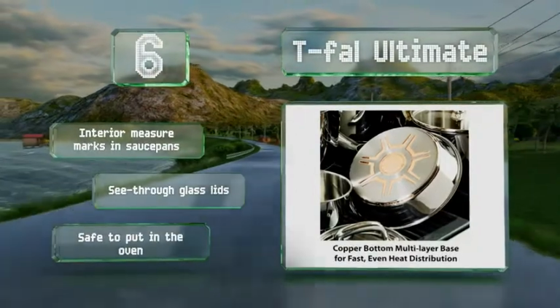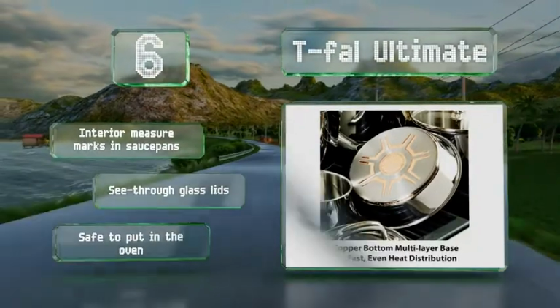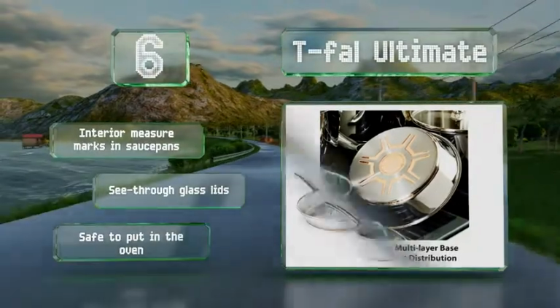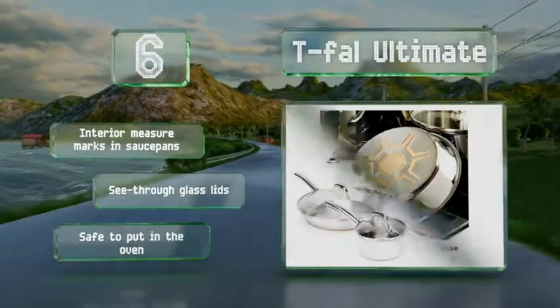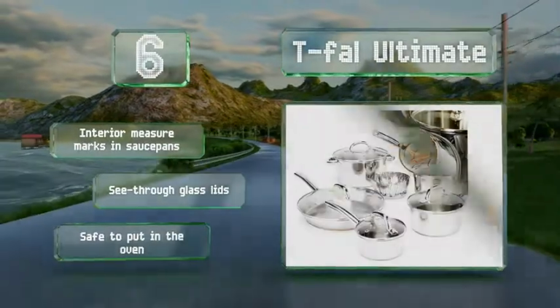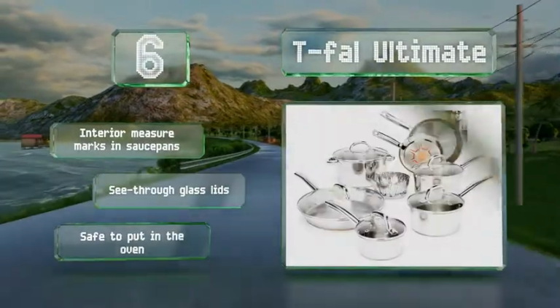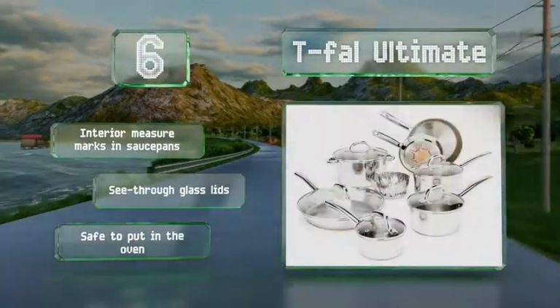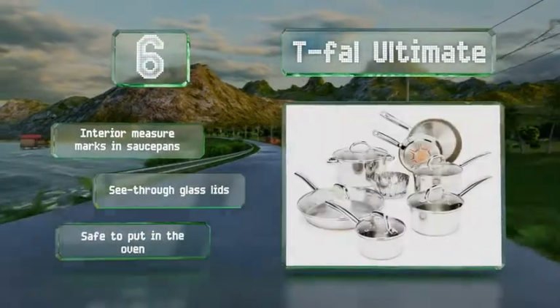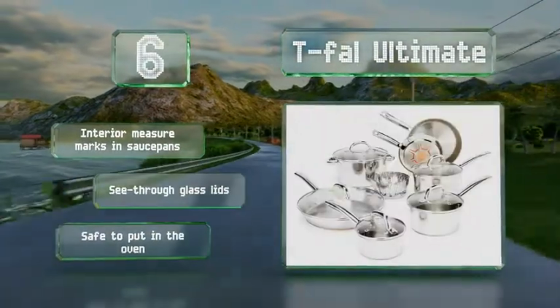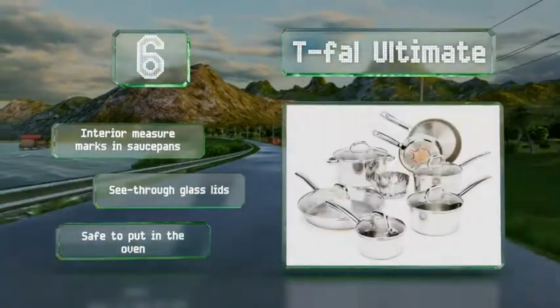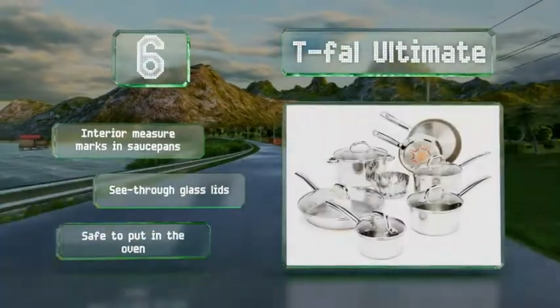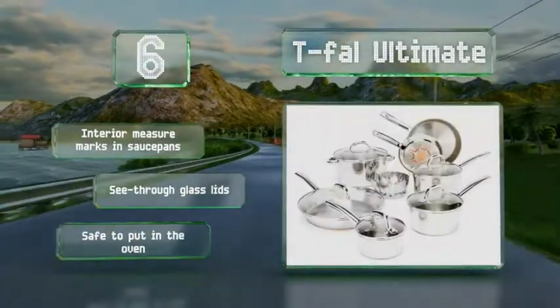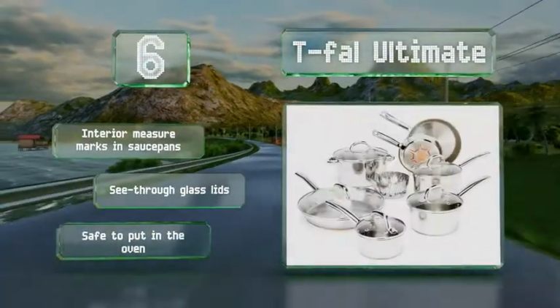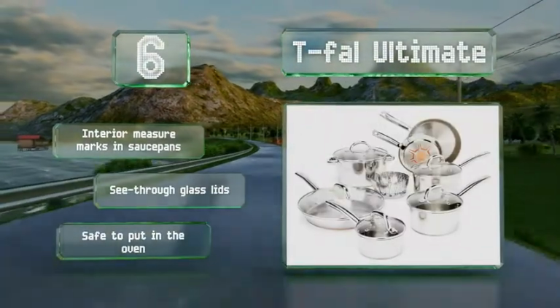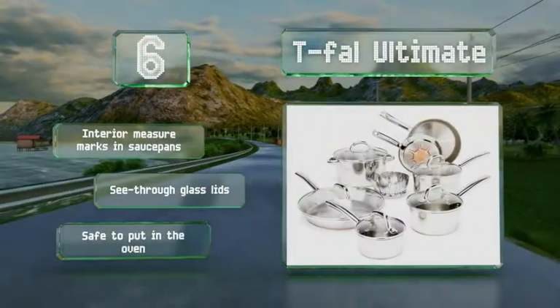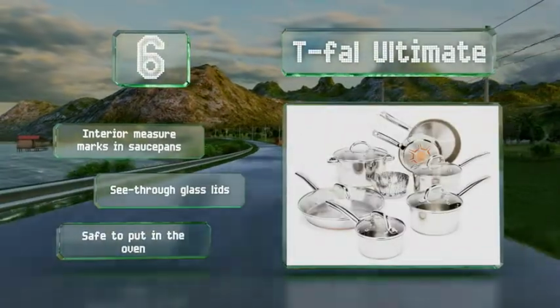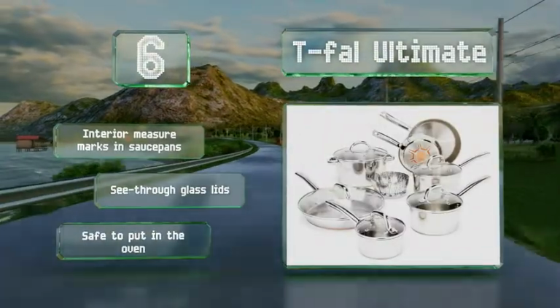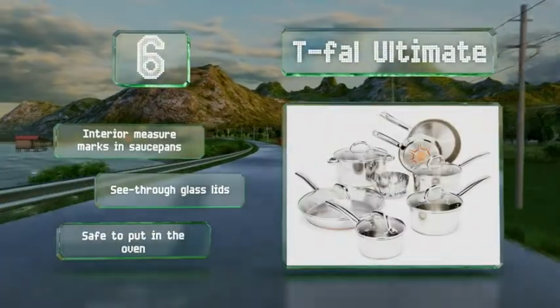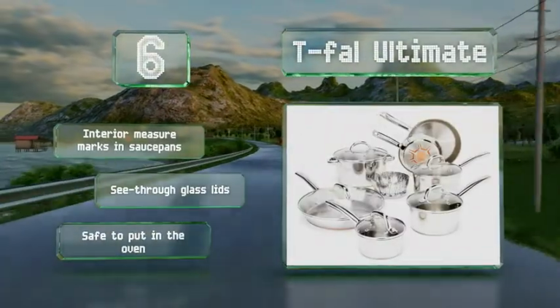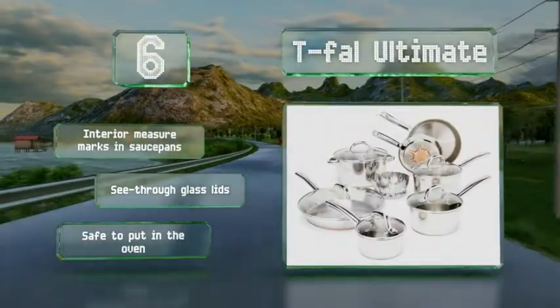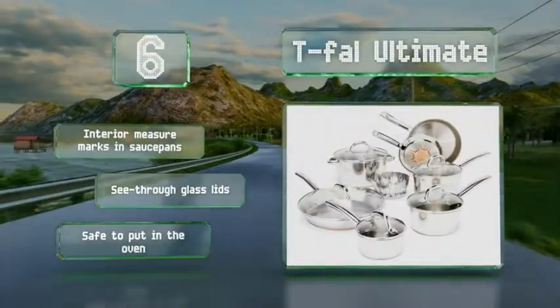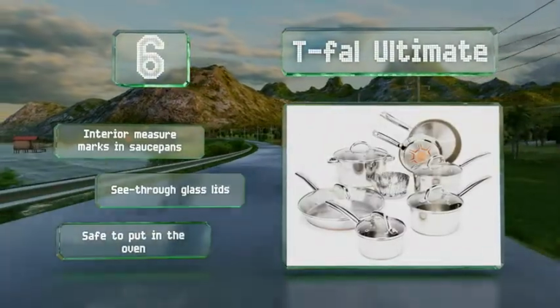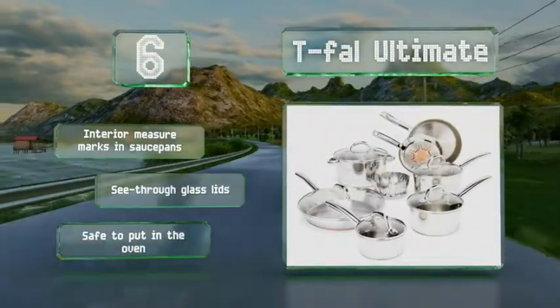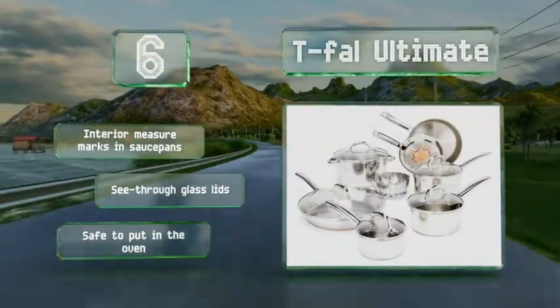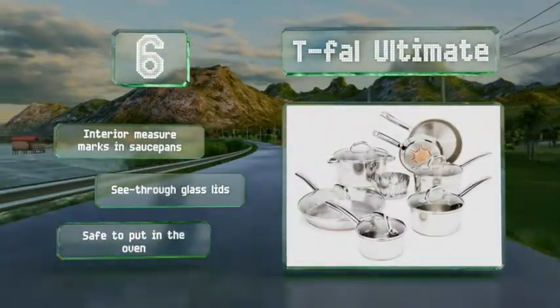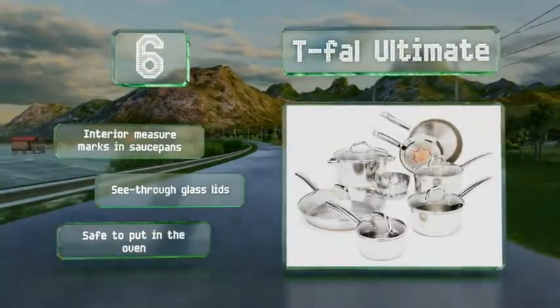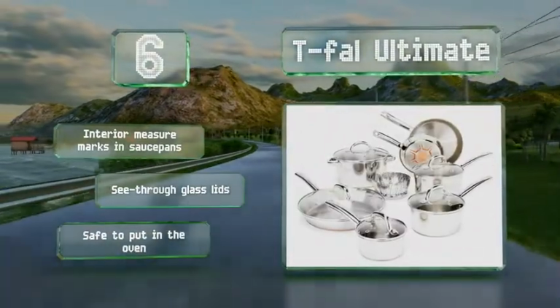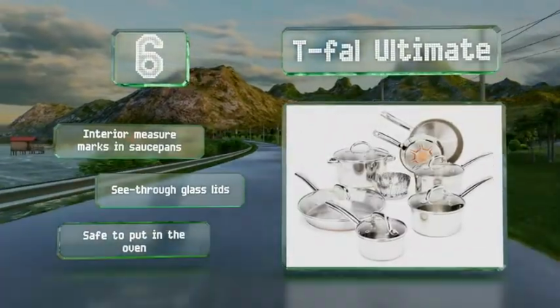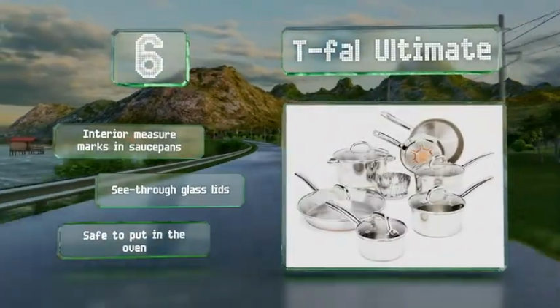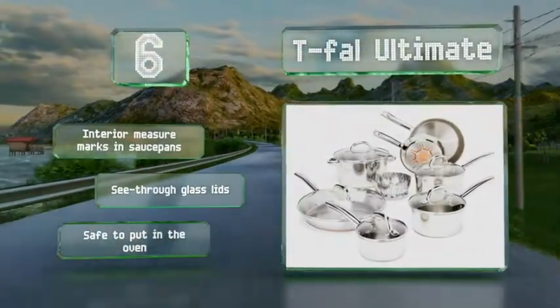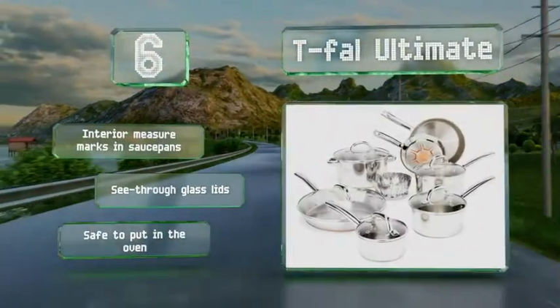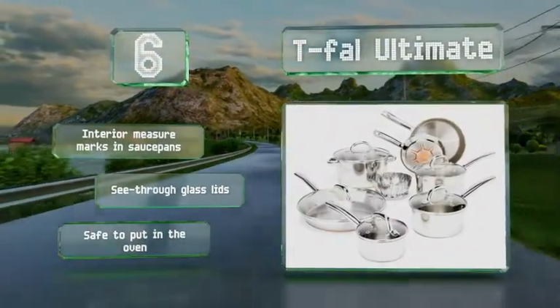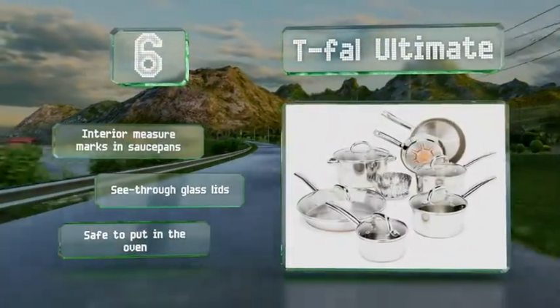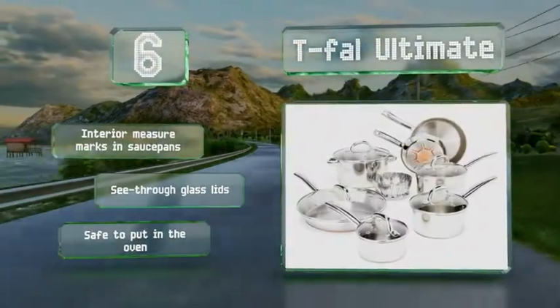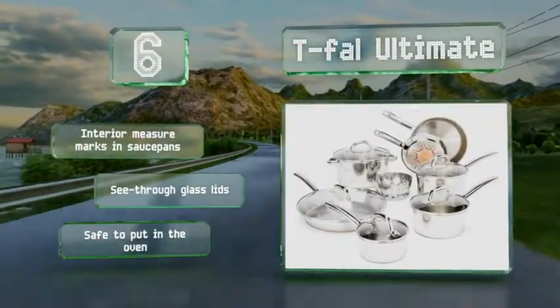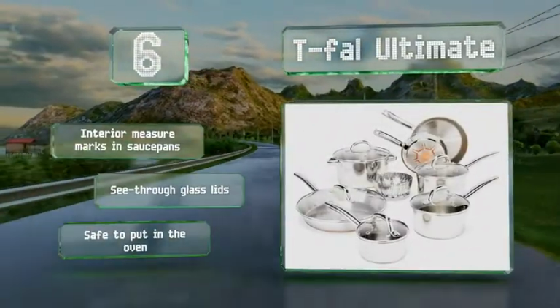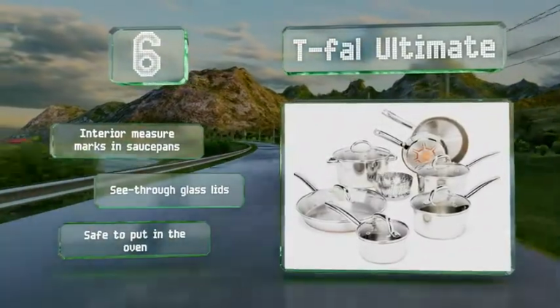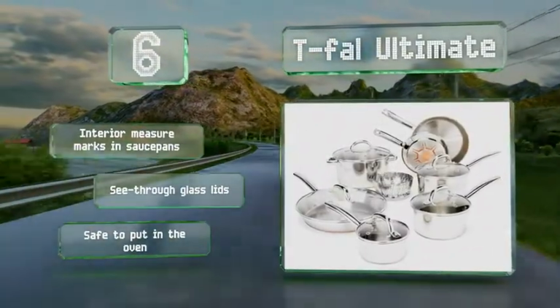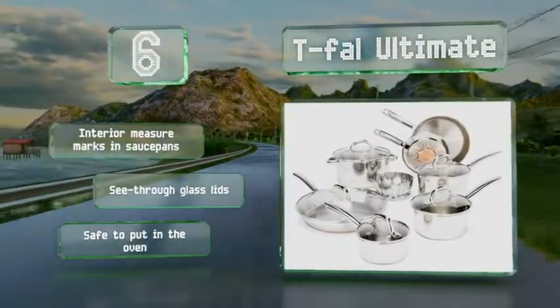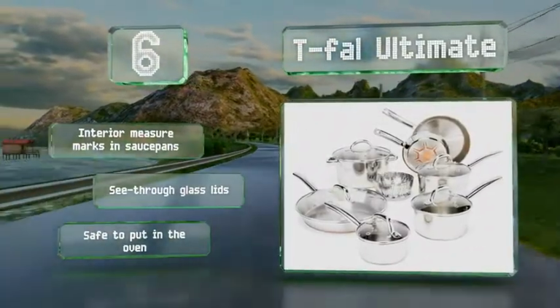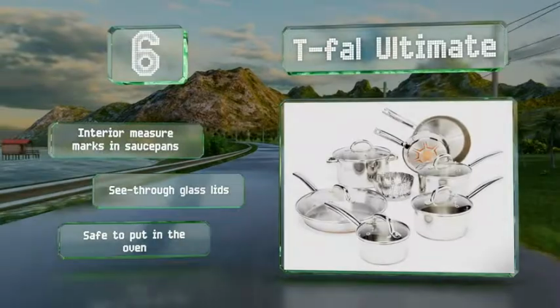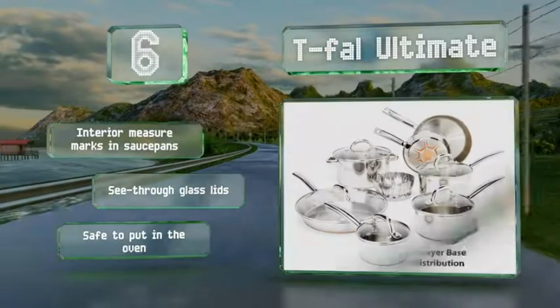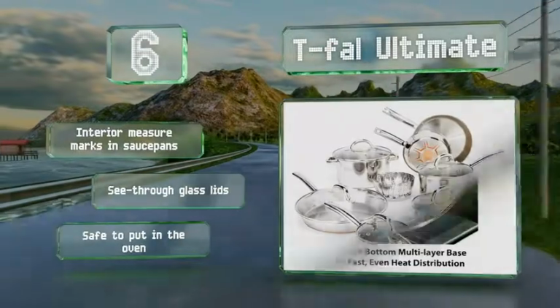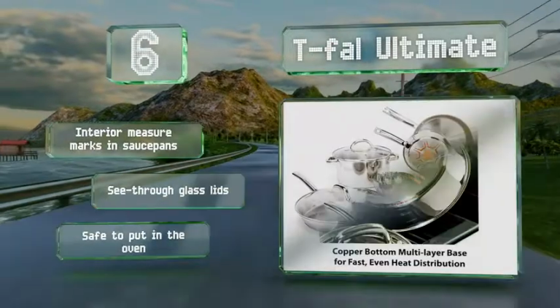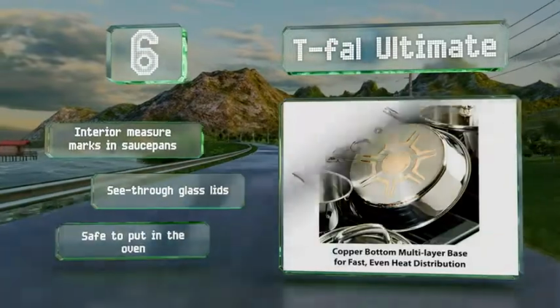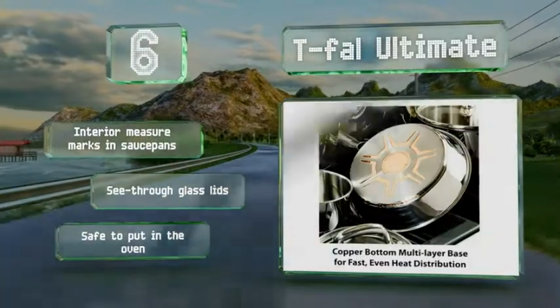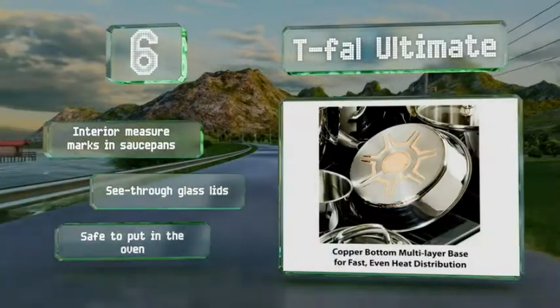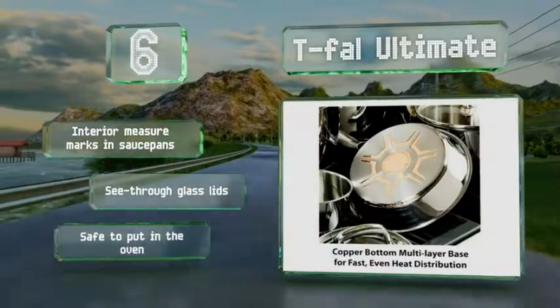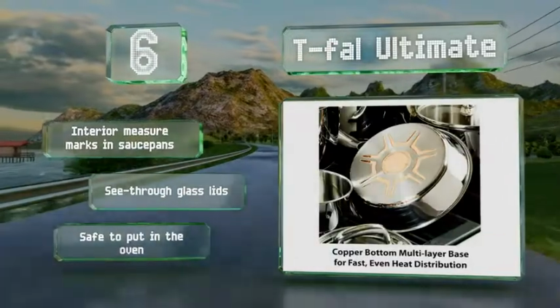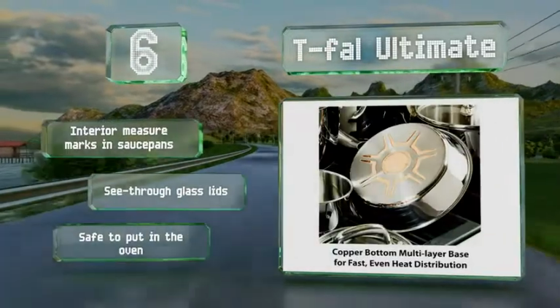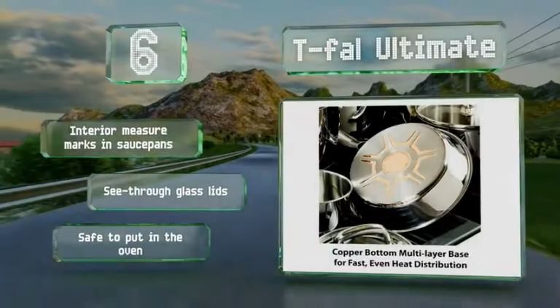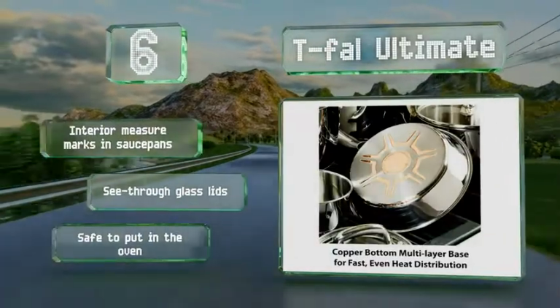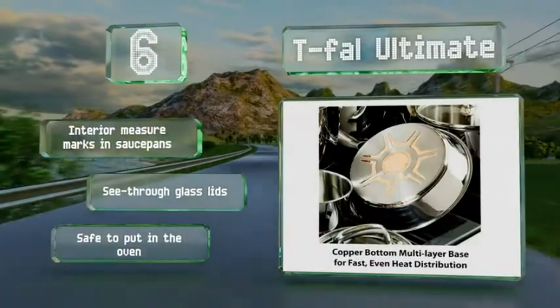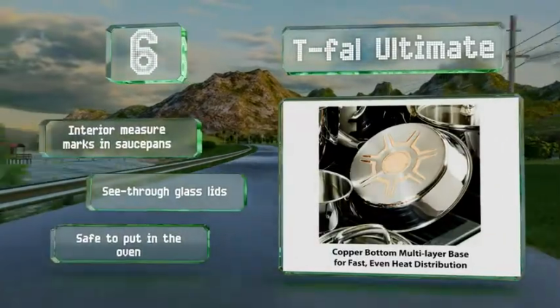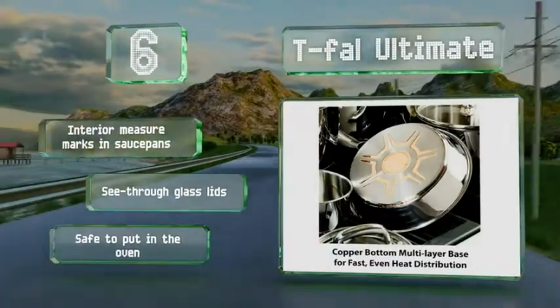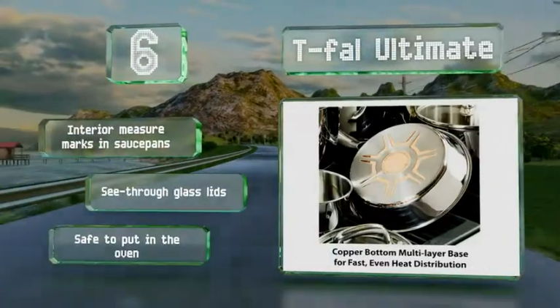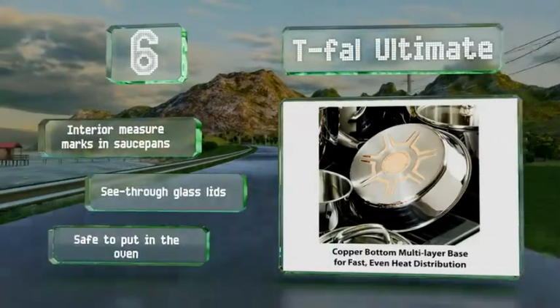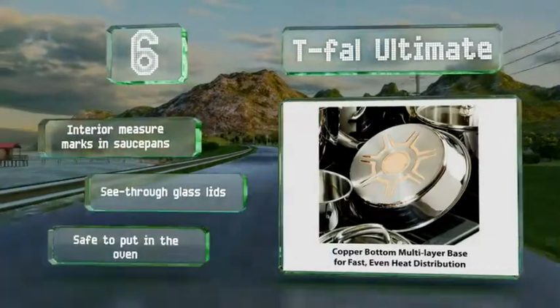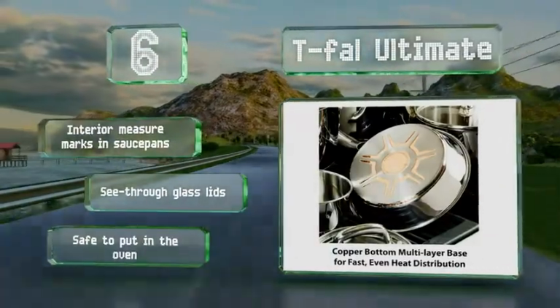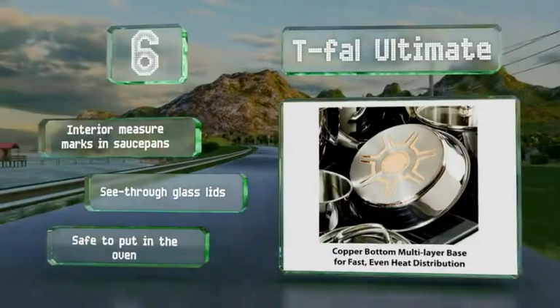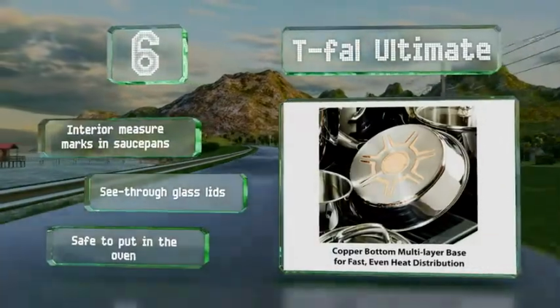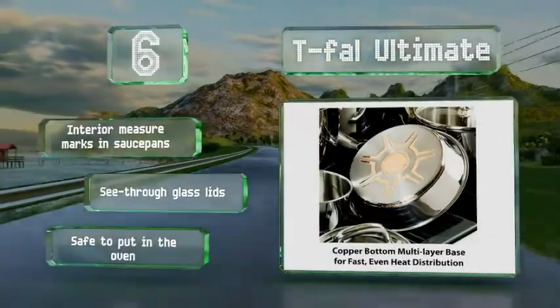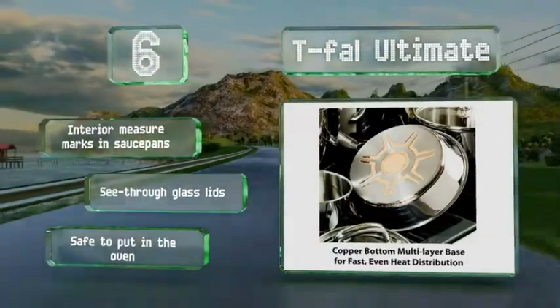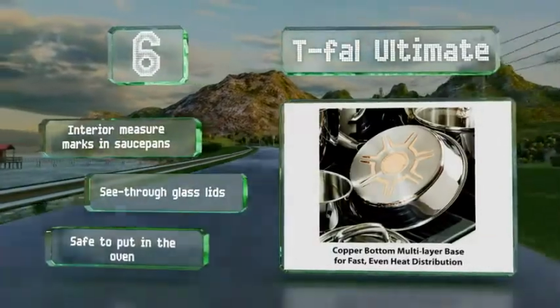It comes with interior measuring marks in the saucepans and see-through glass lids. These are safe to put in the oven.